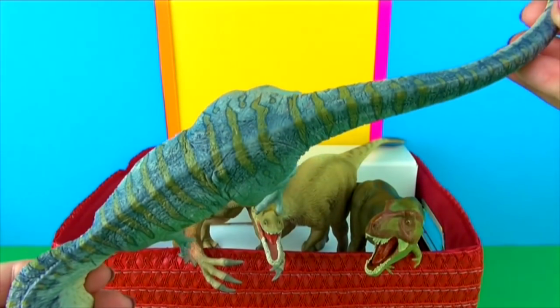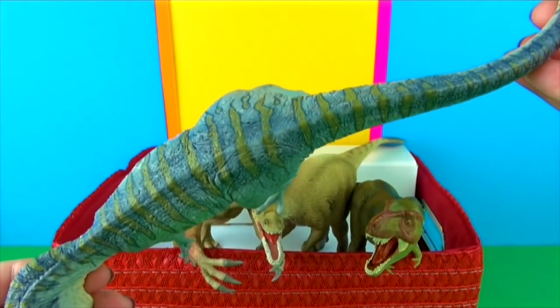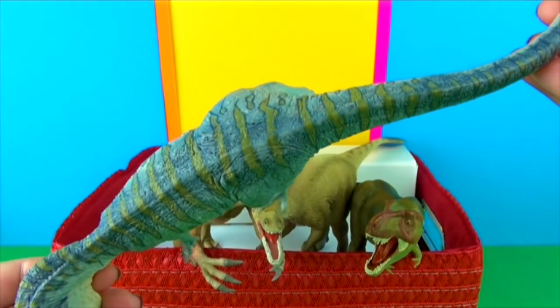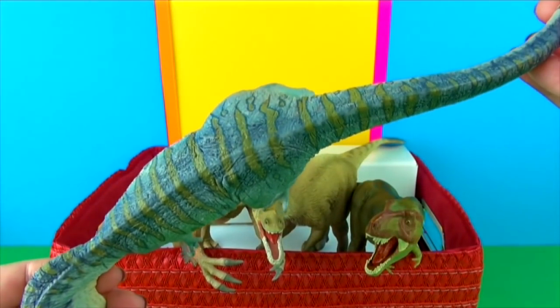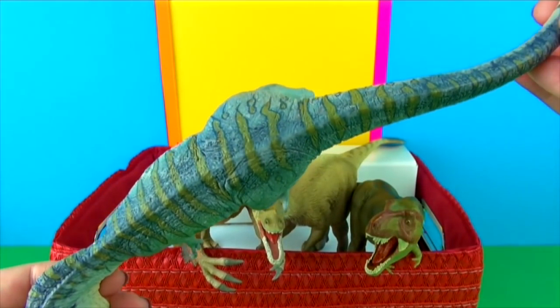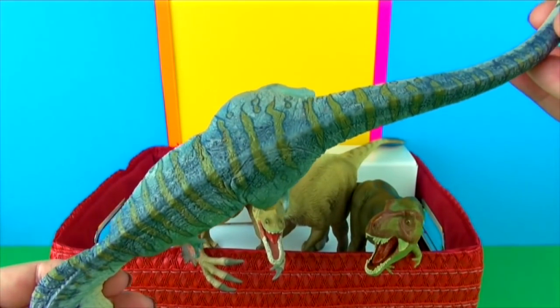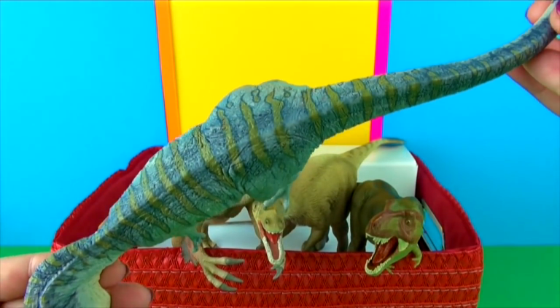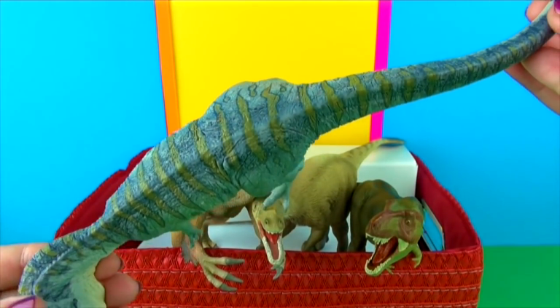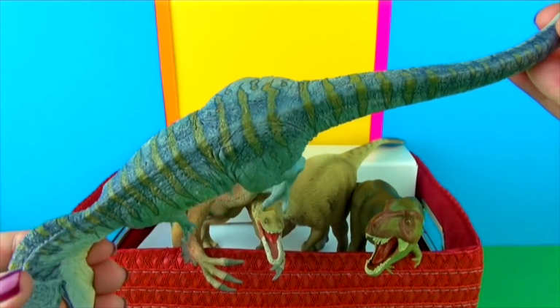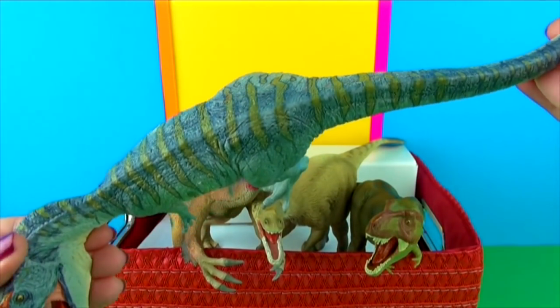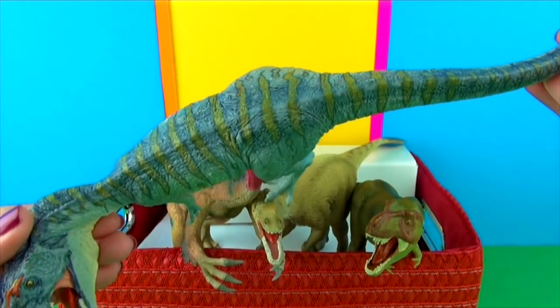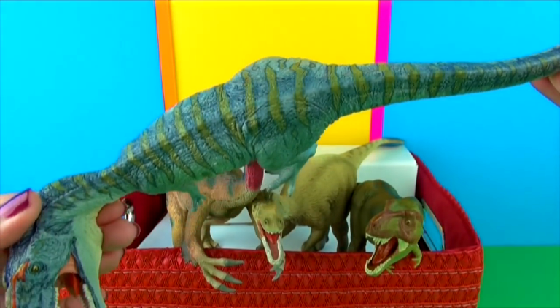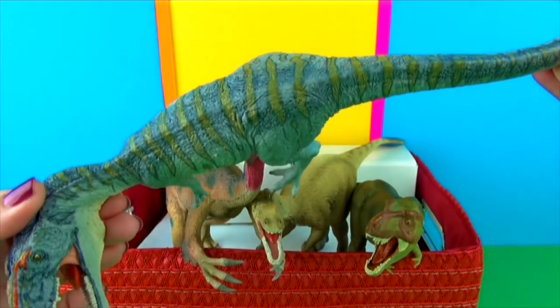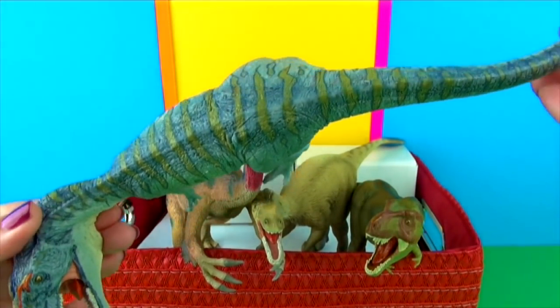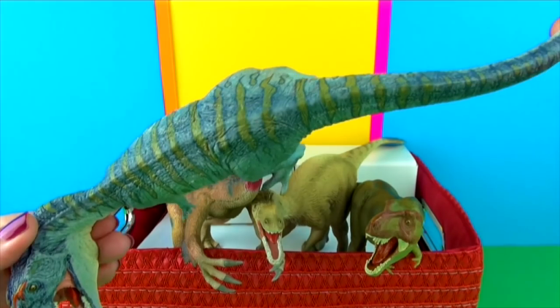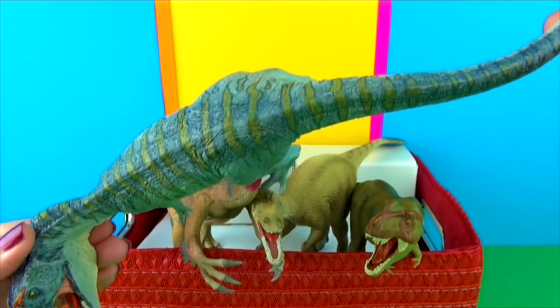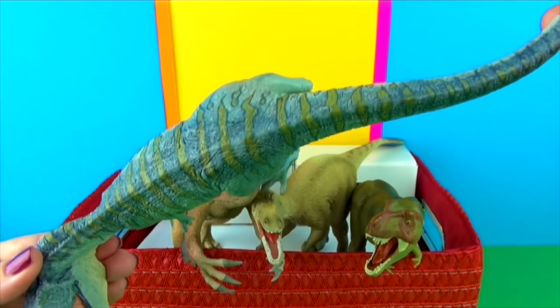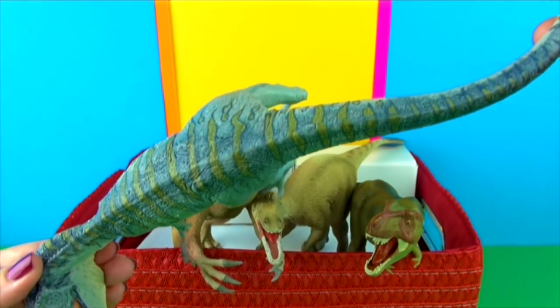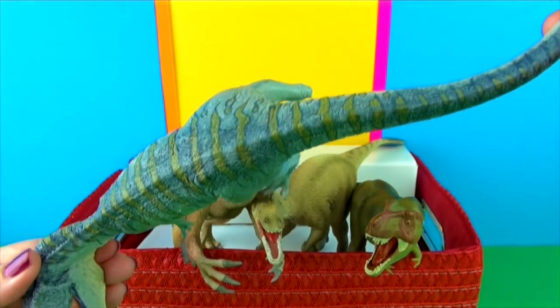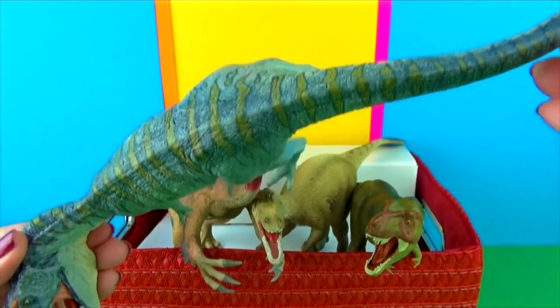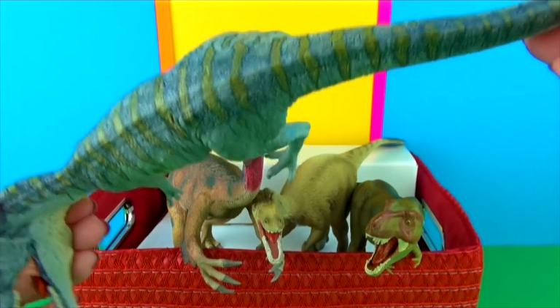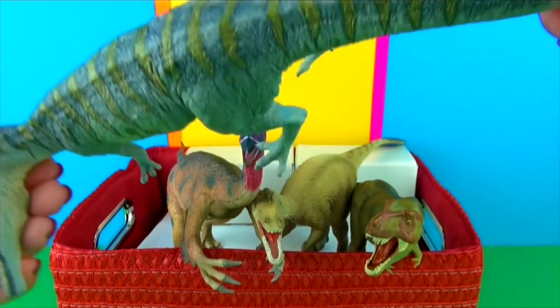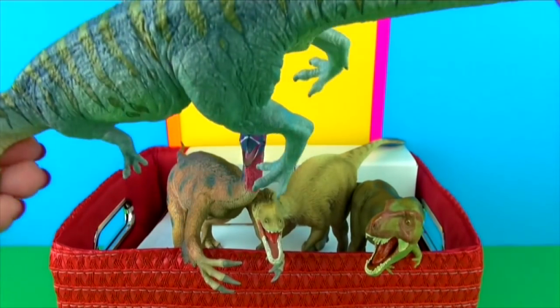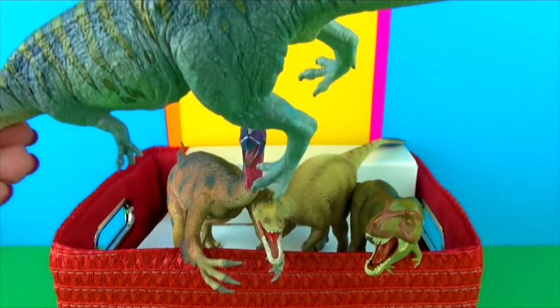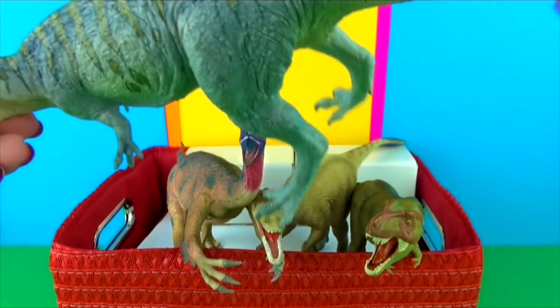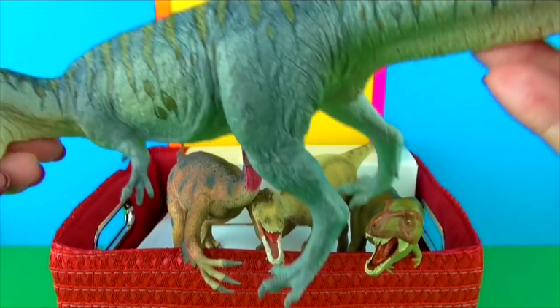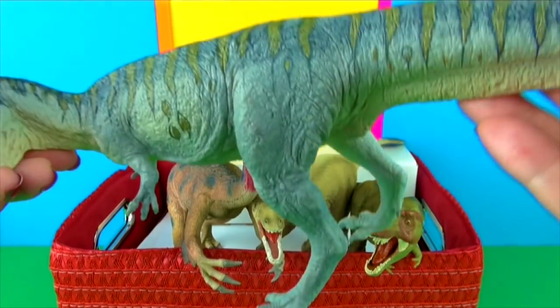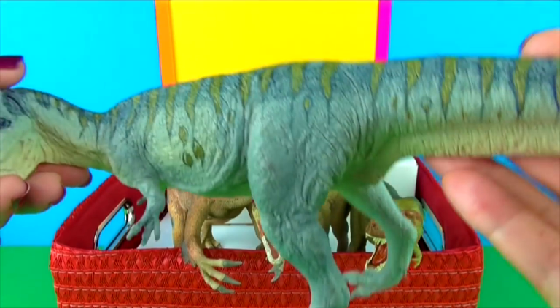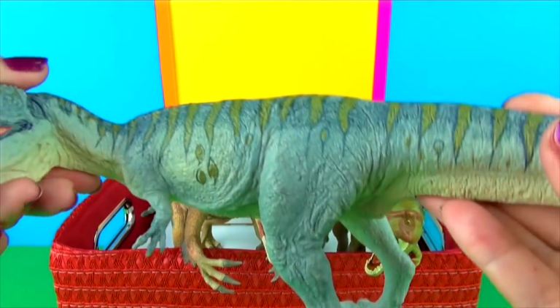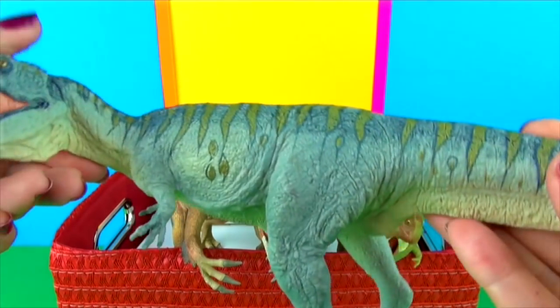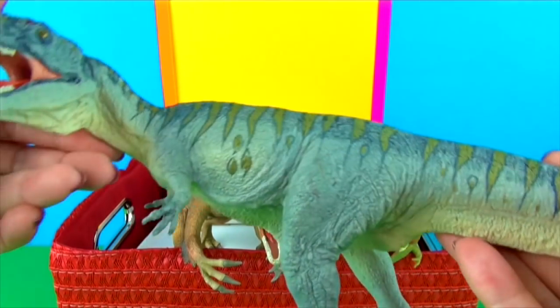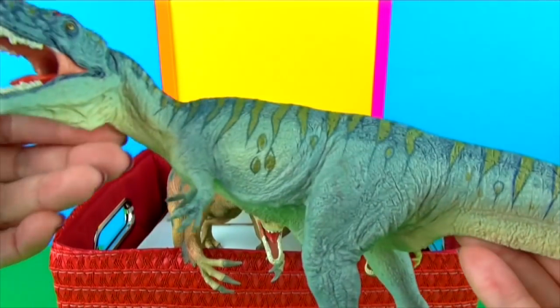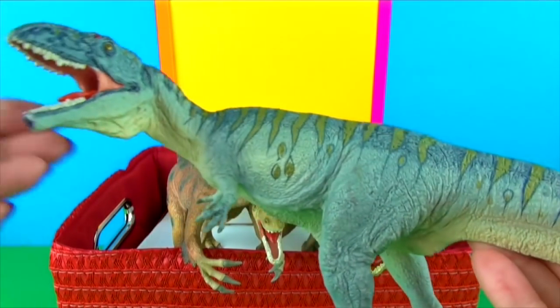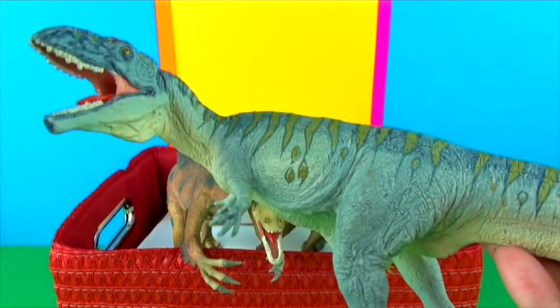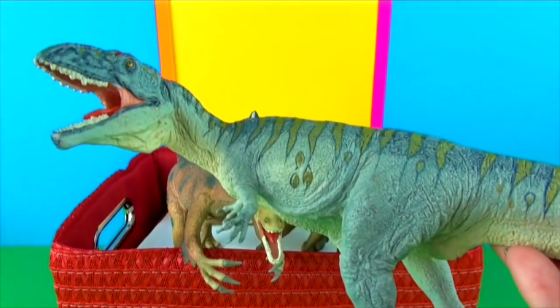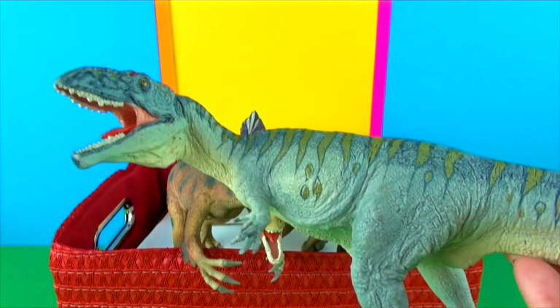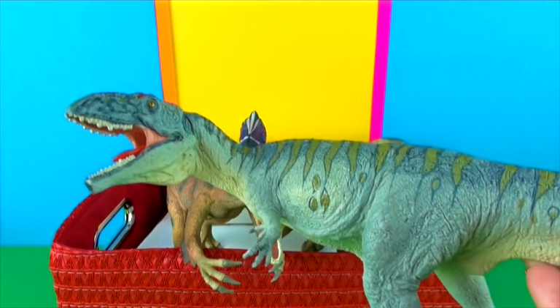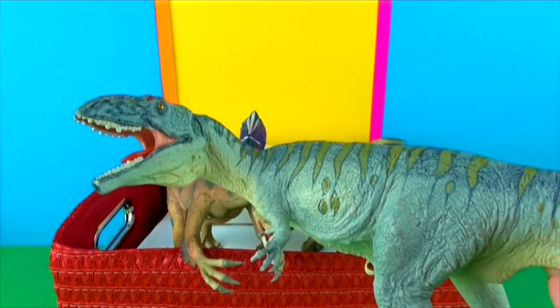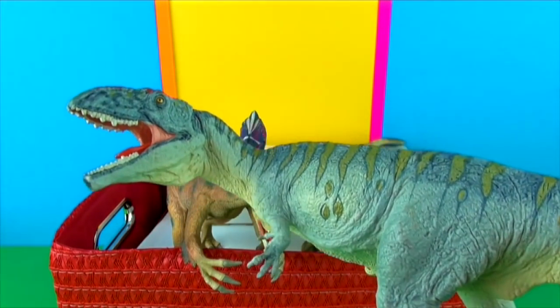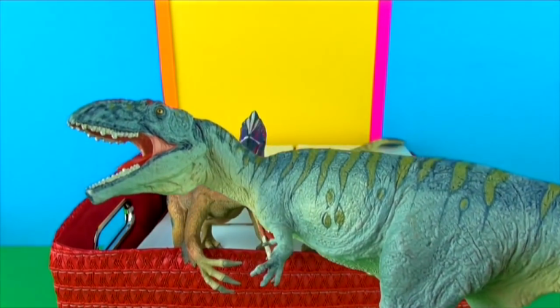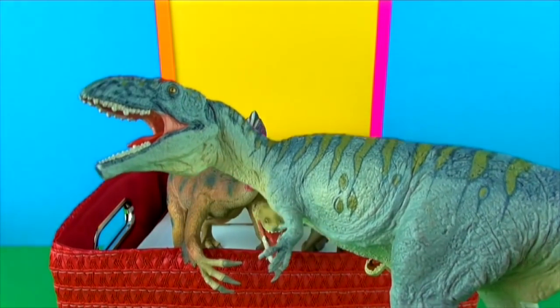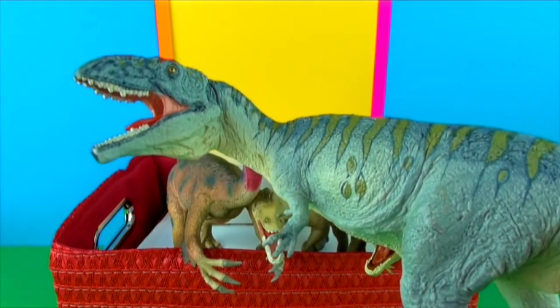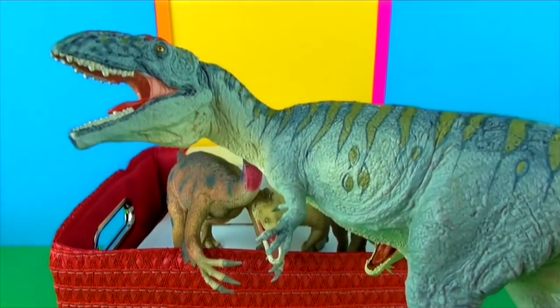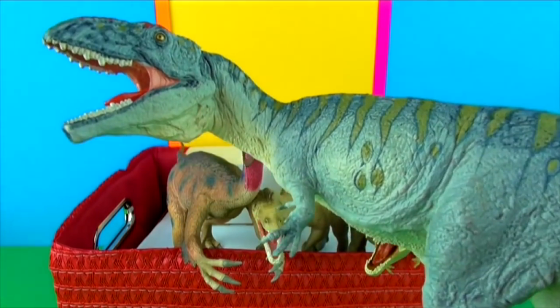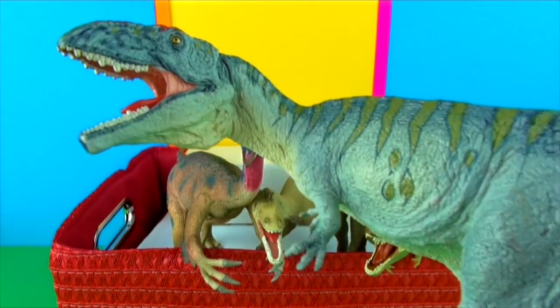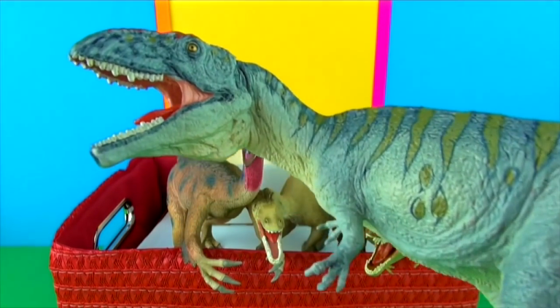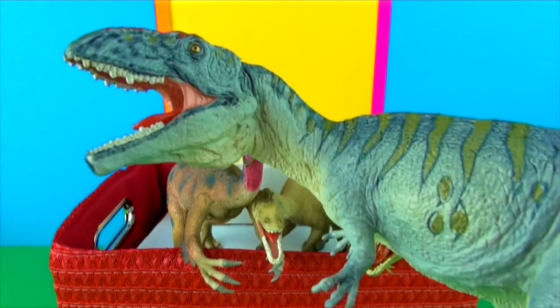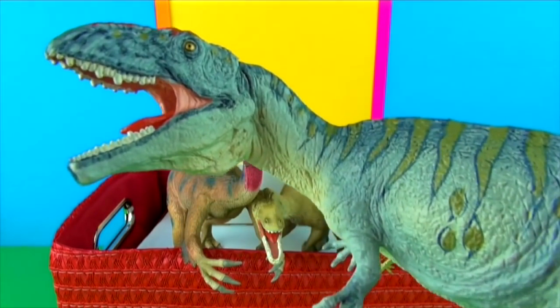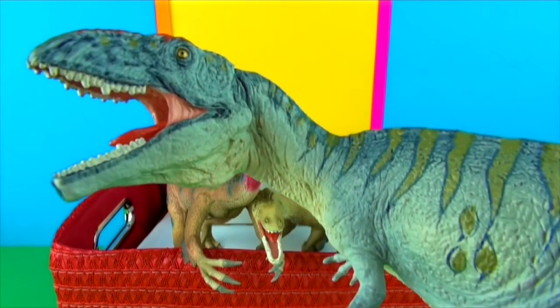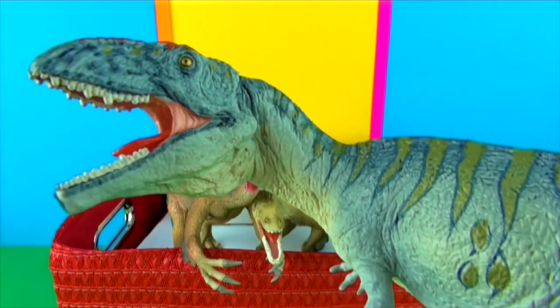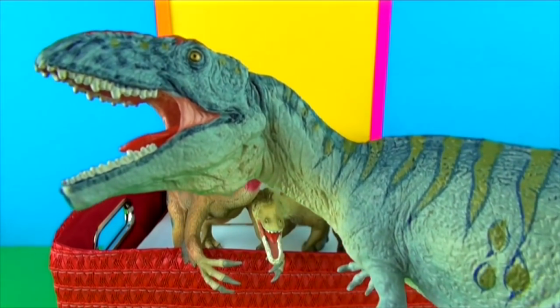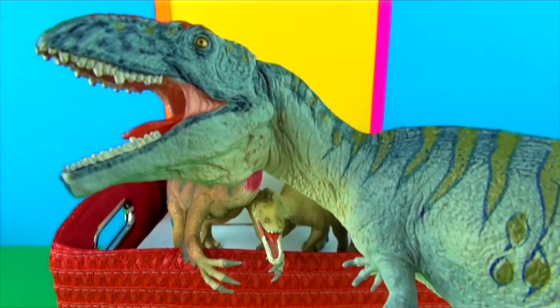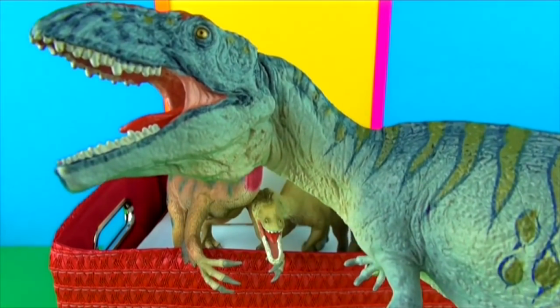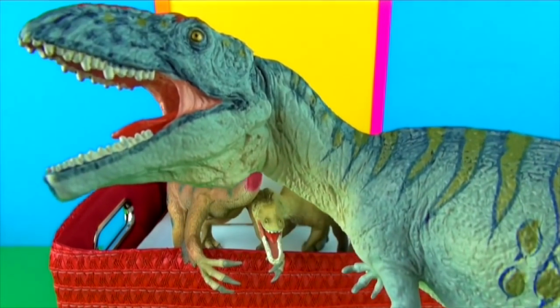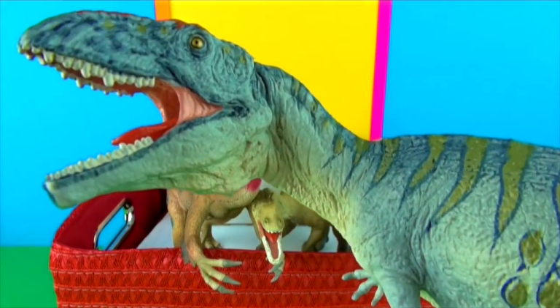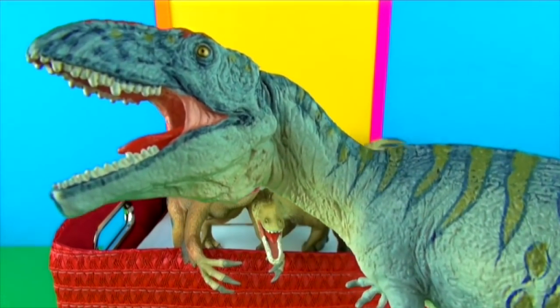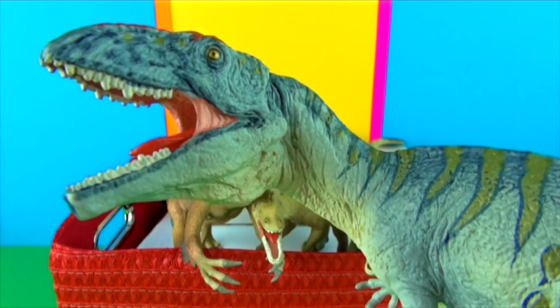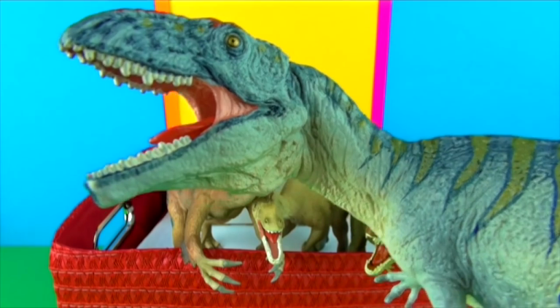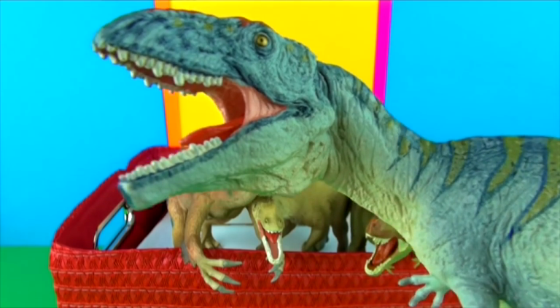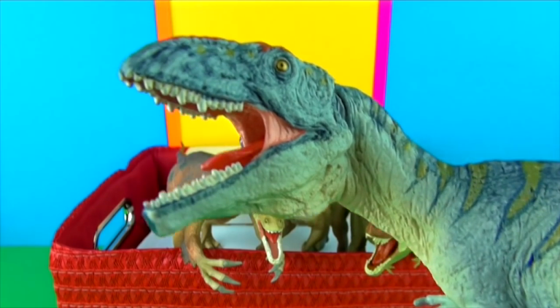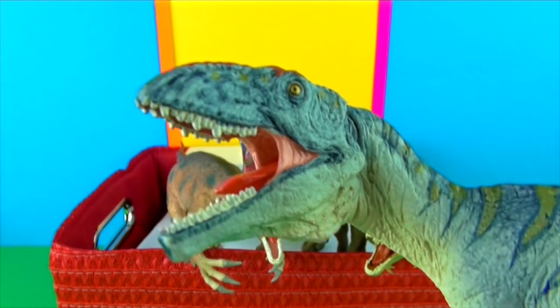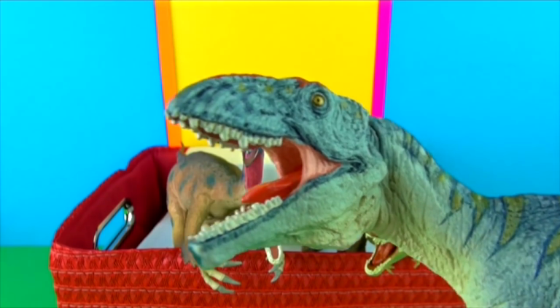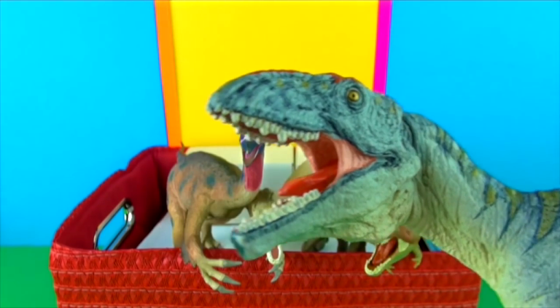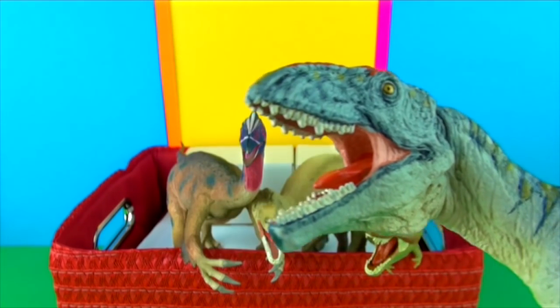I want to talk about the paintwork — look at all that magnificent detail there. And I love those jaws.